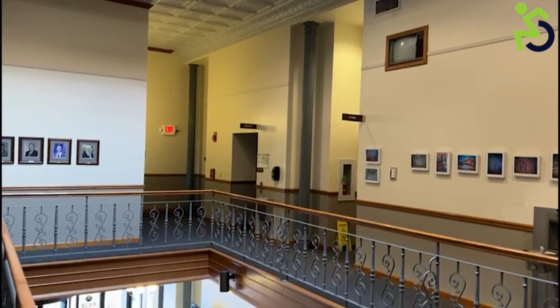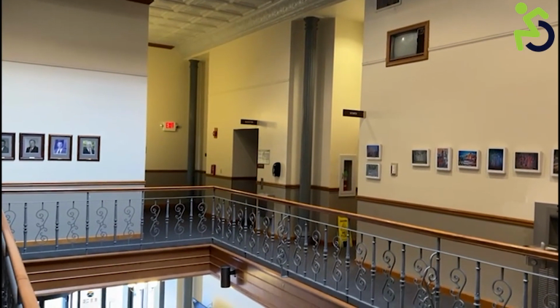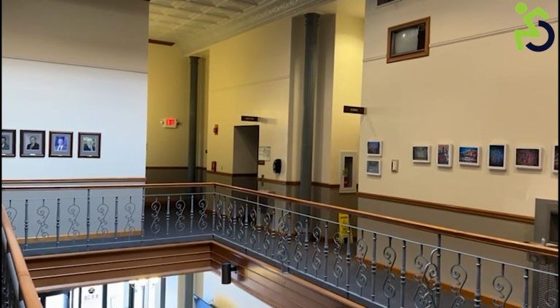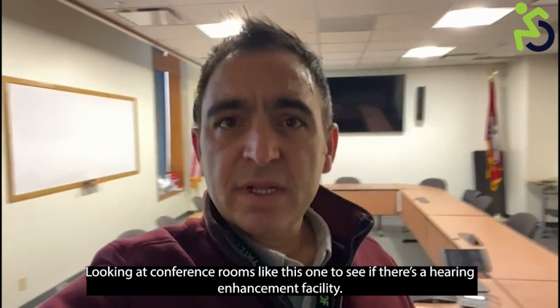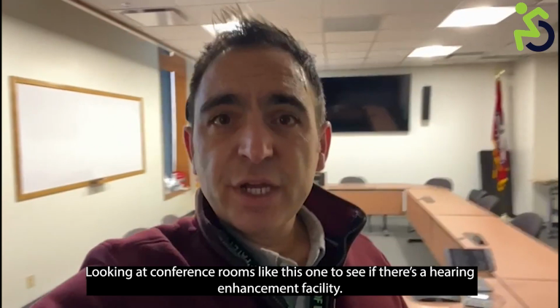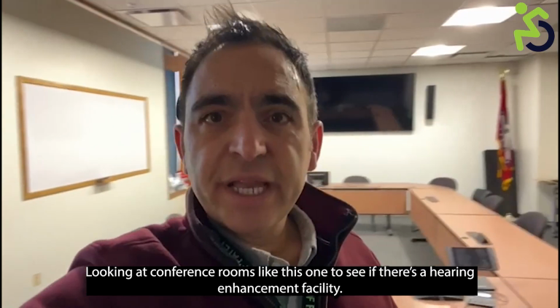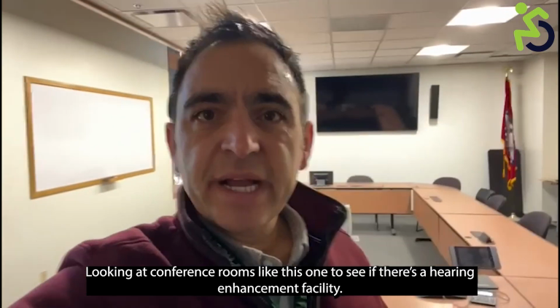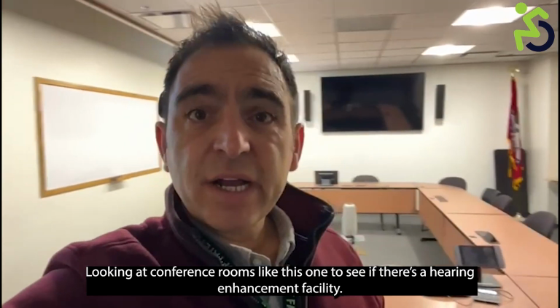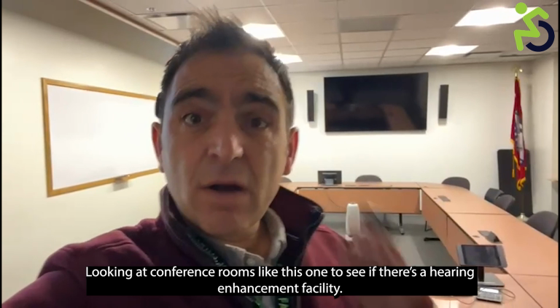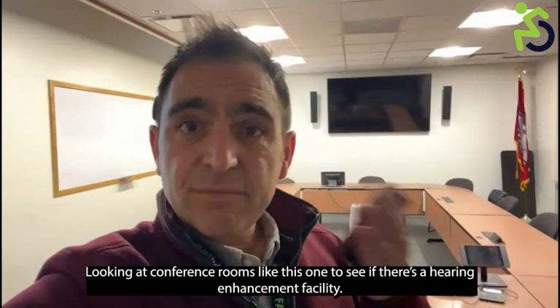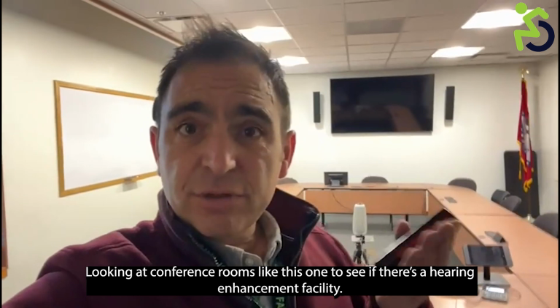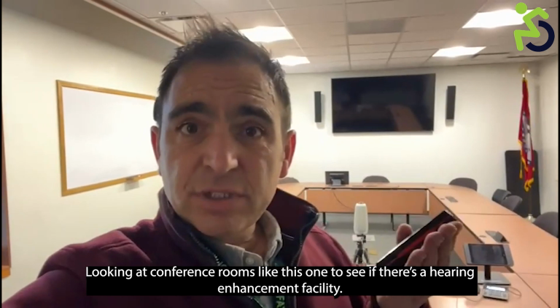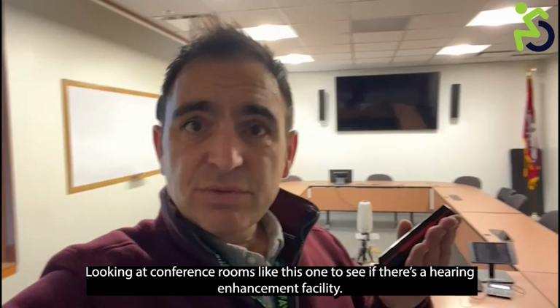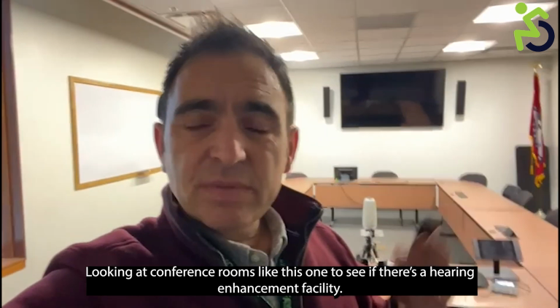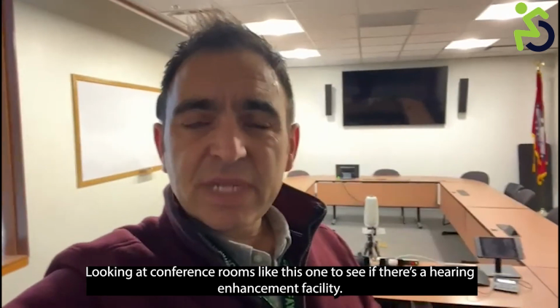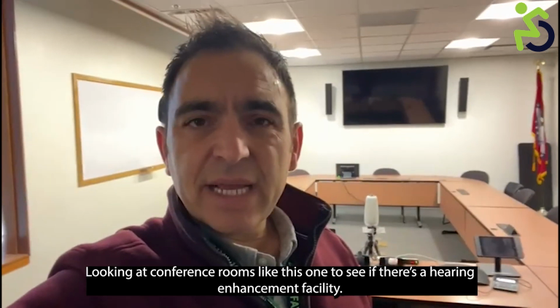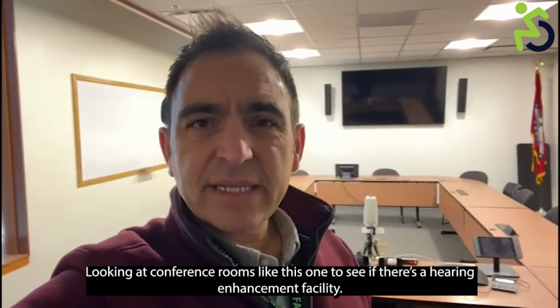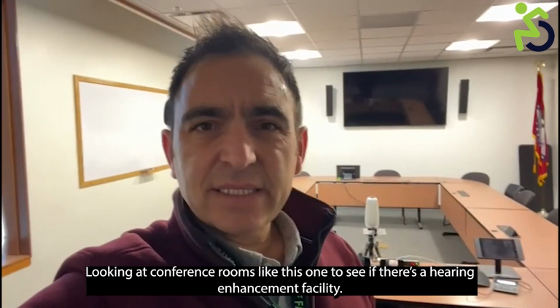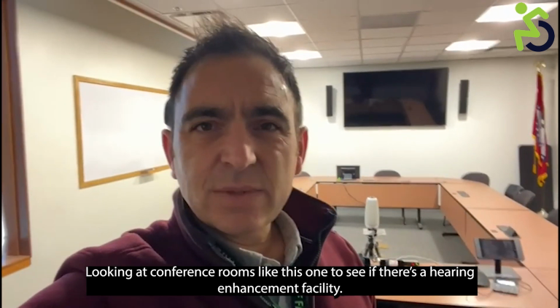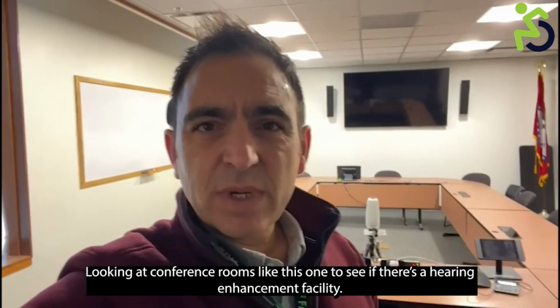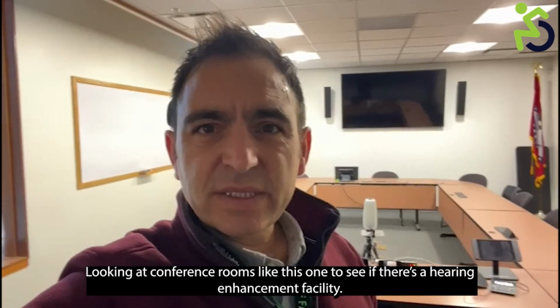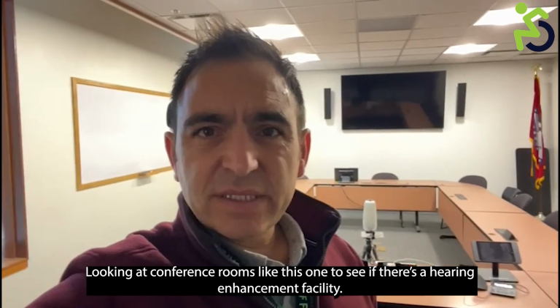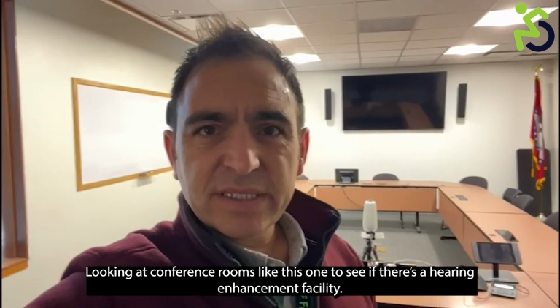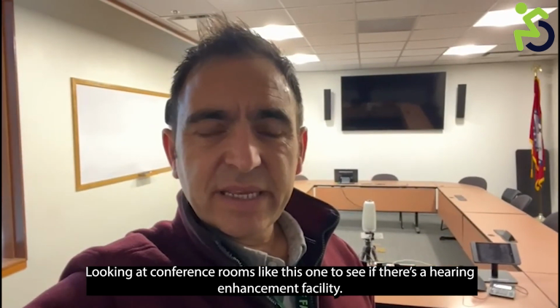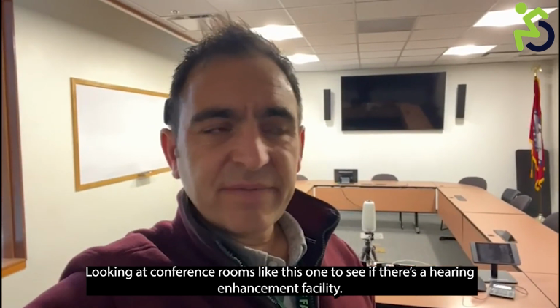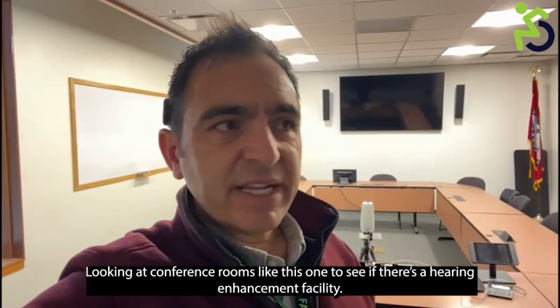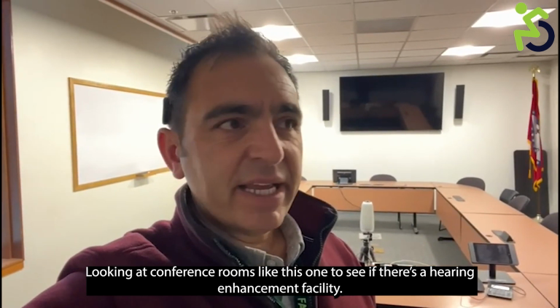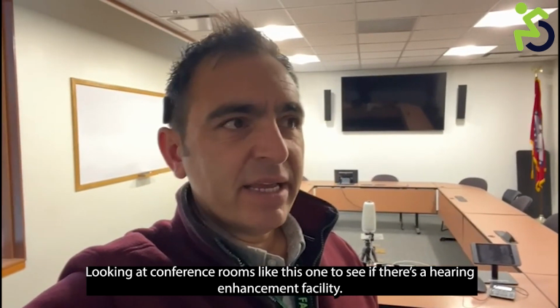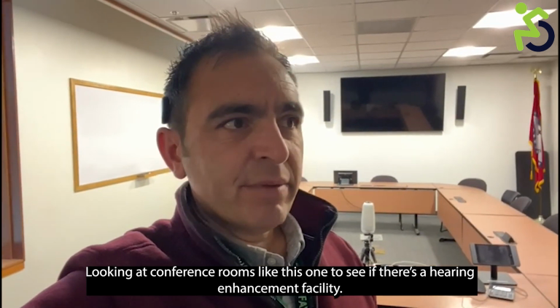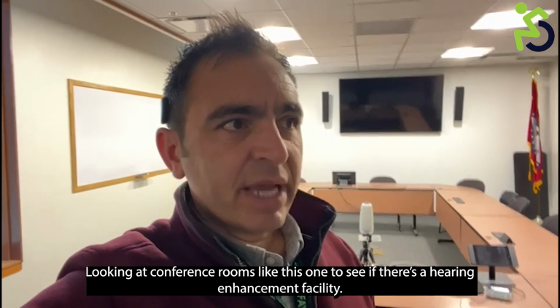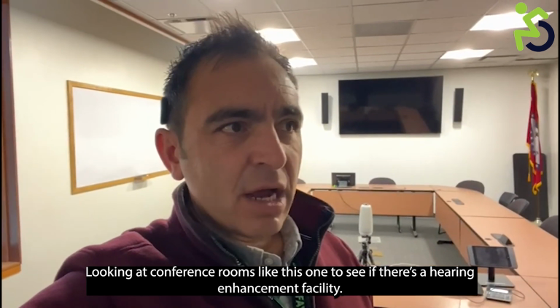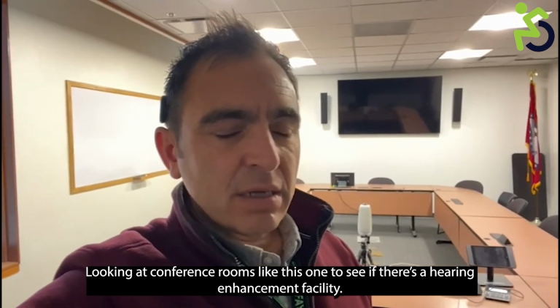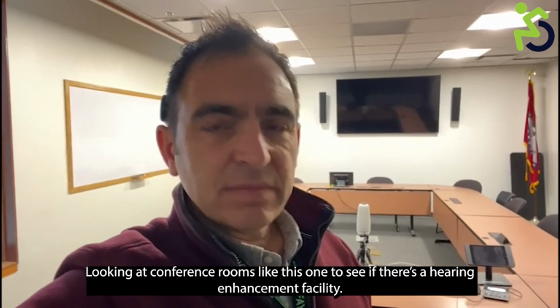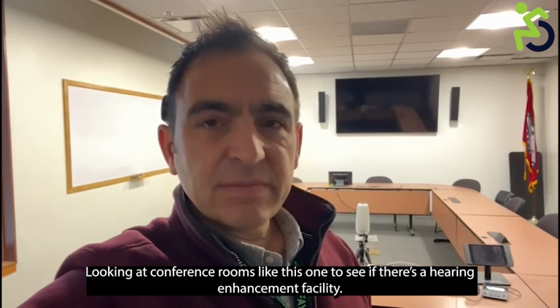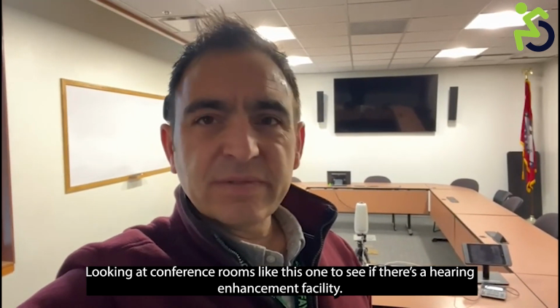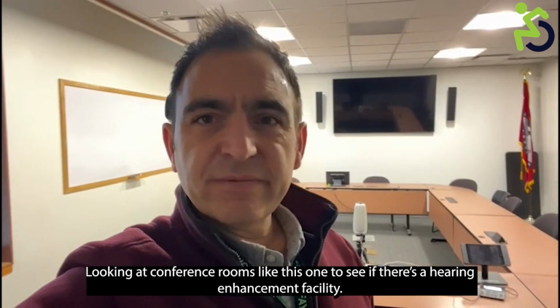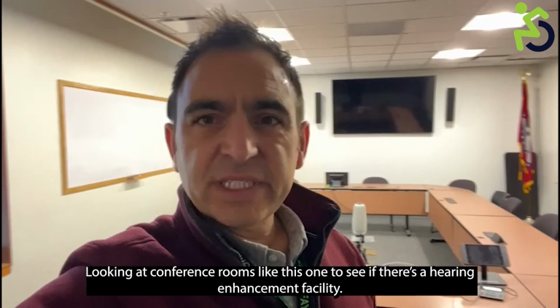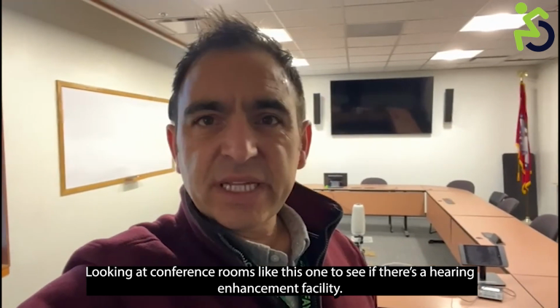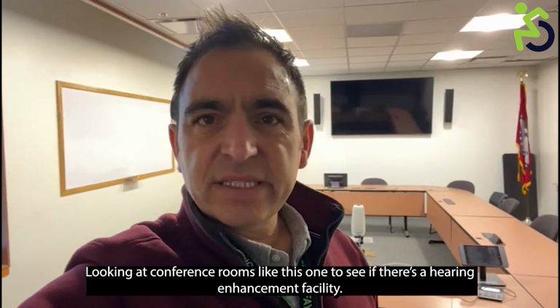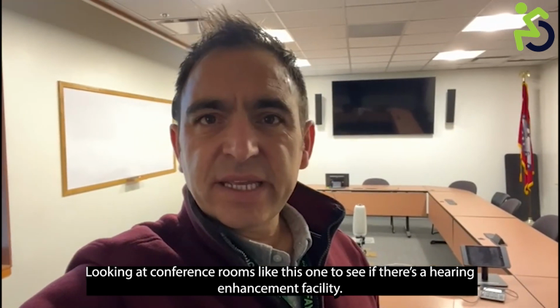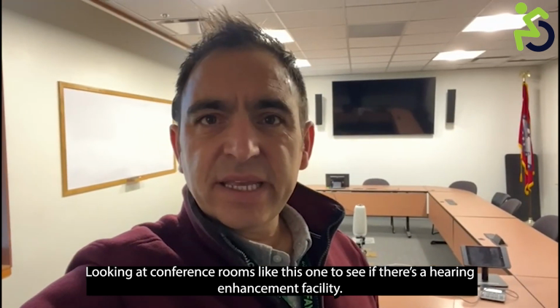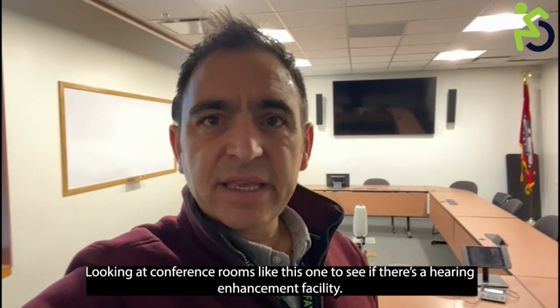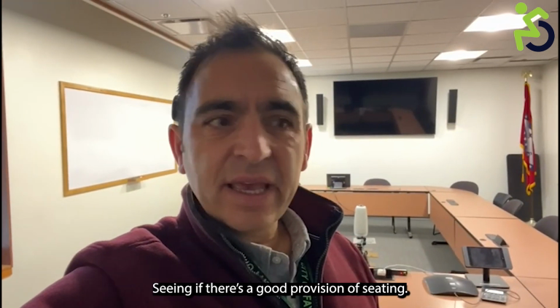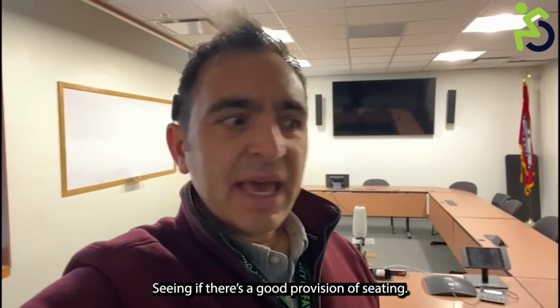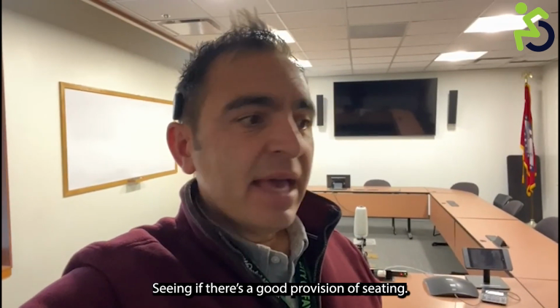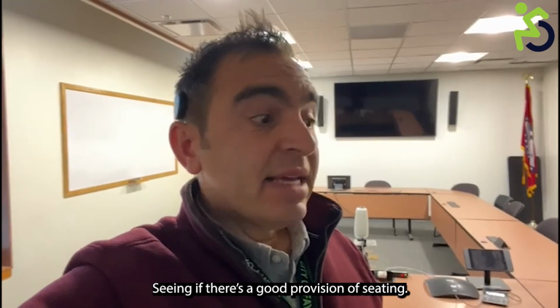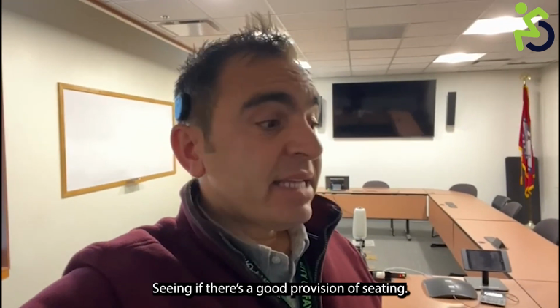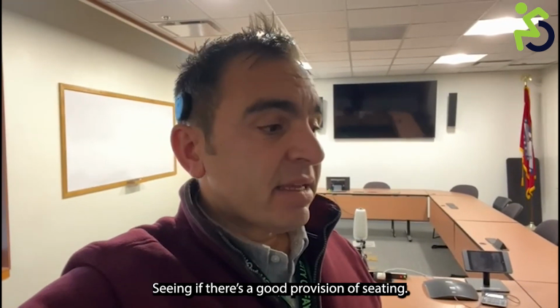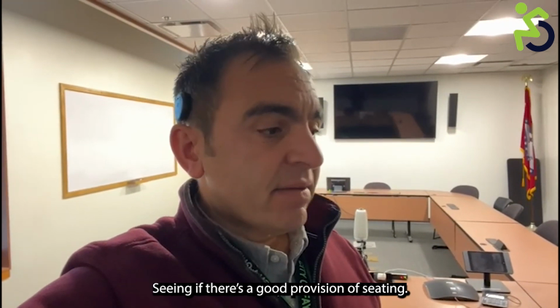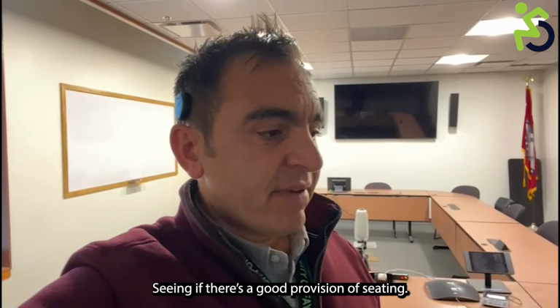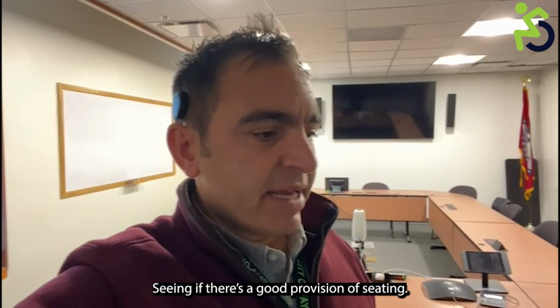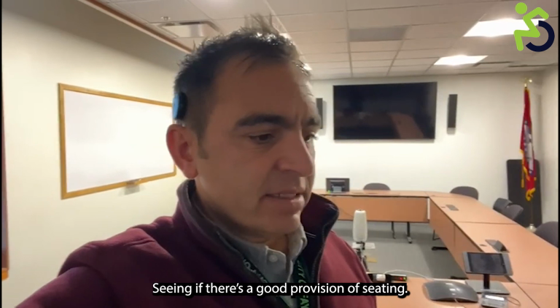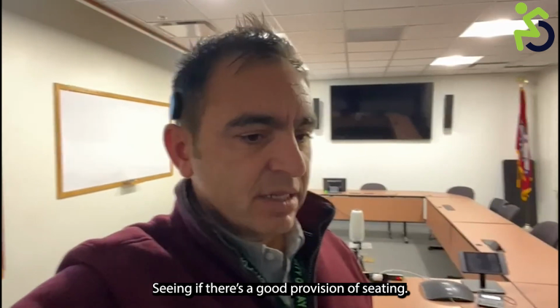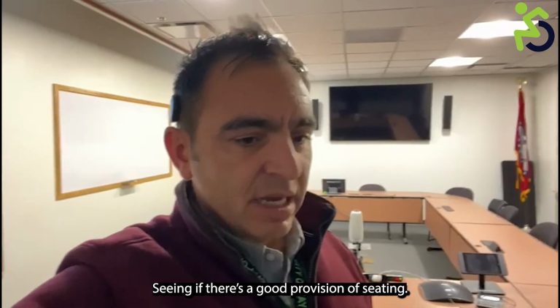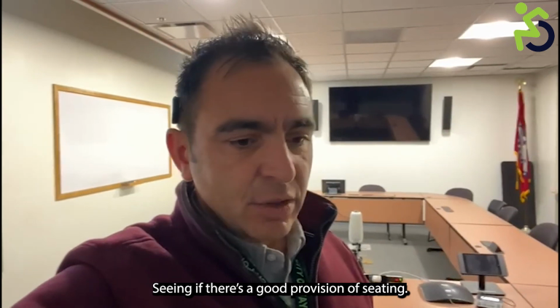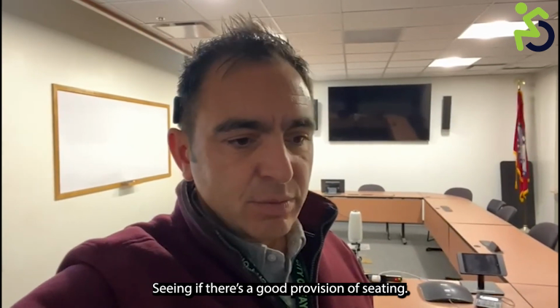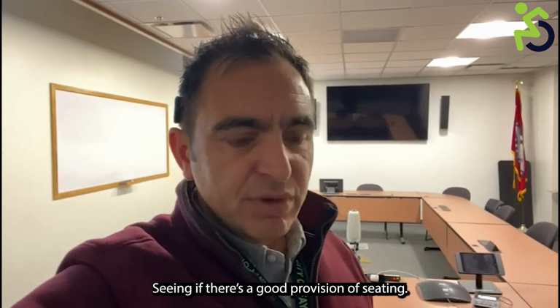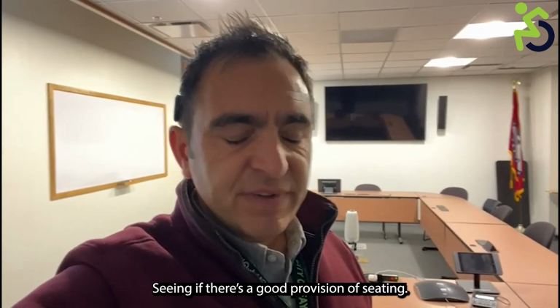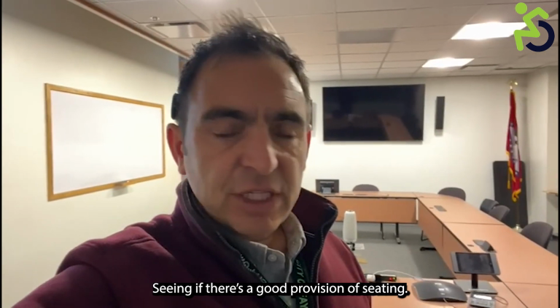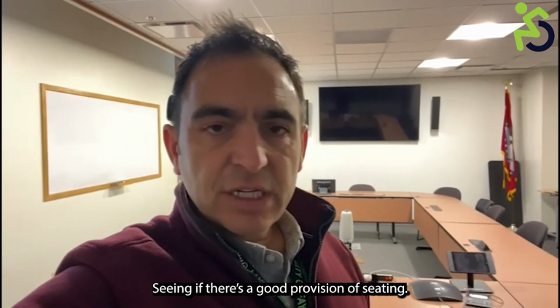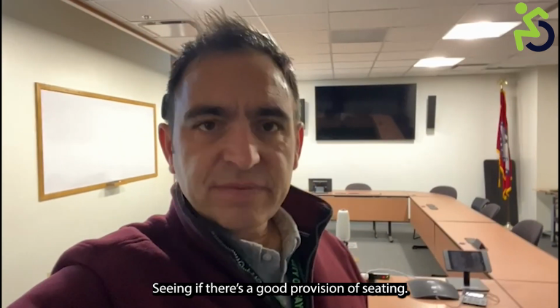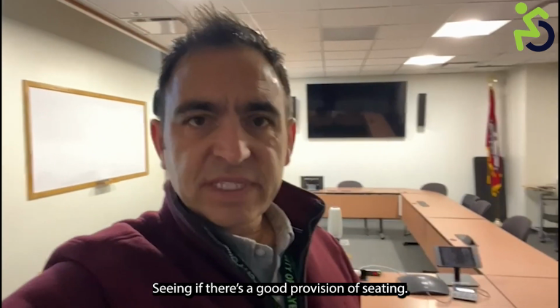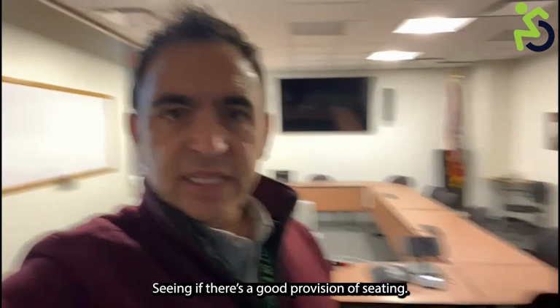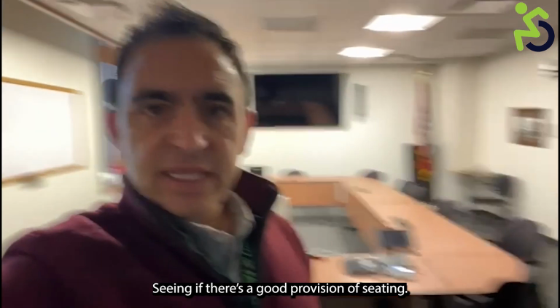Looking at conference rooms like this one, we assess whether there is a hearing enhancement facility and a good provision of seating.